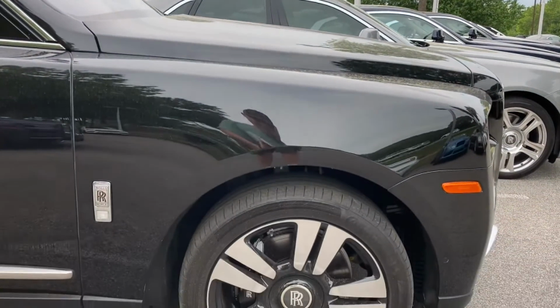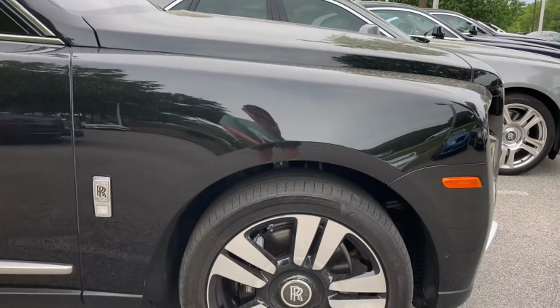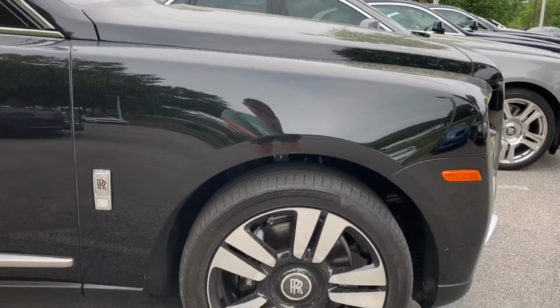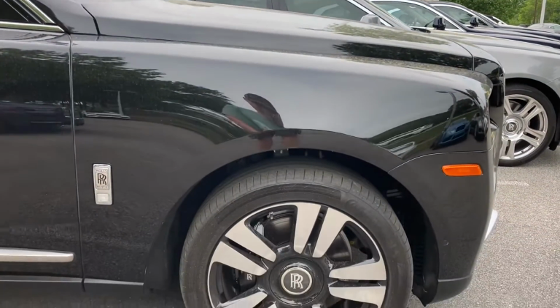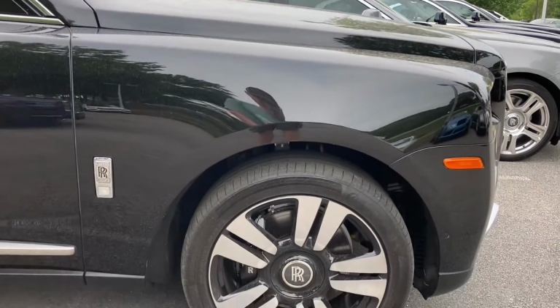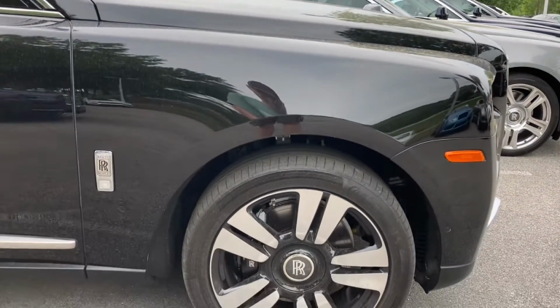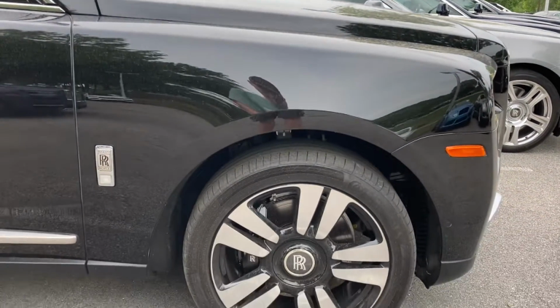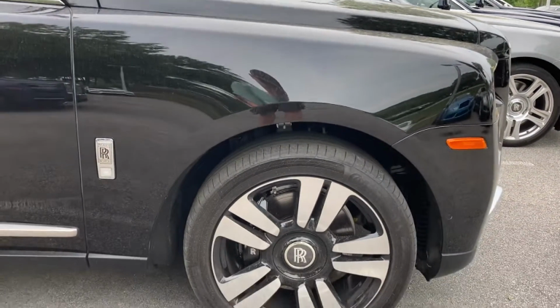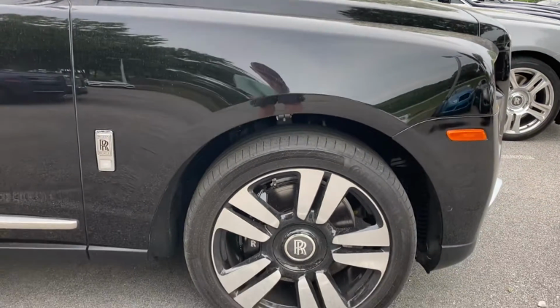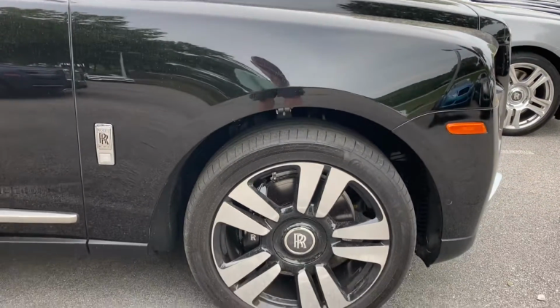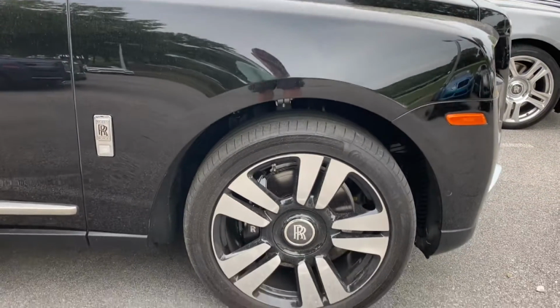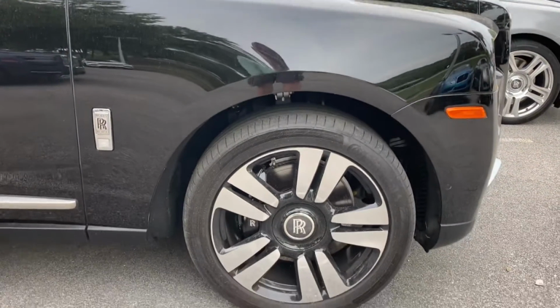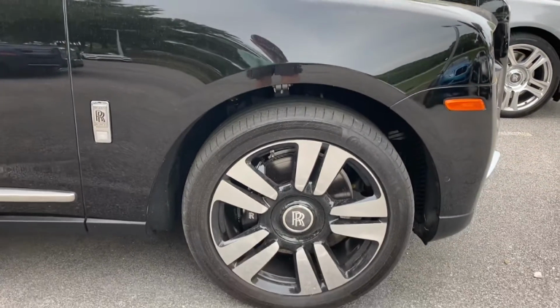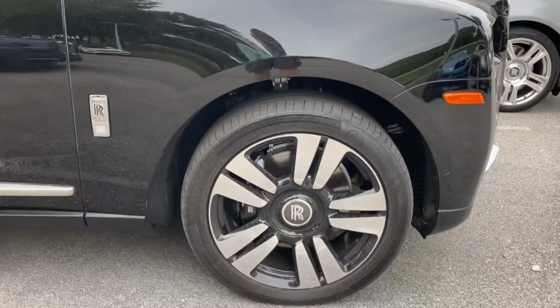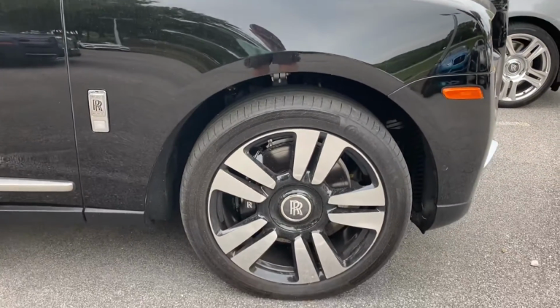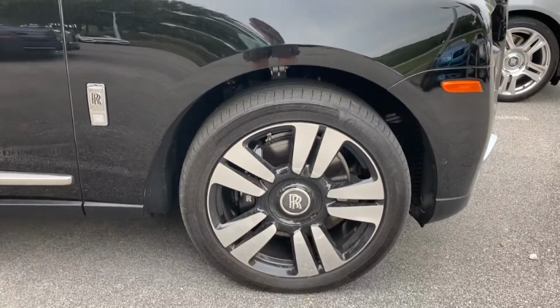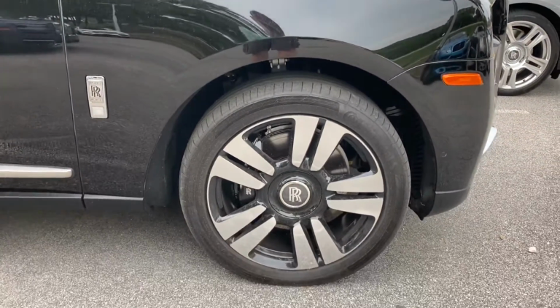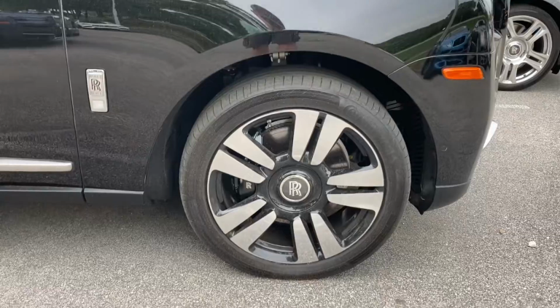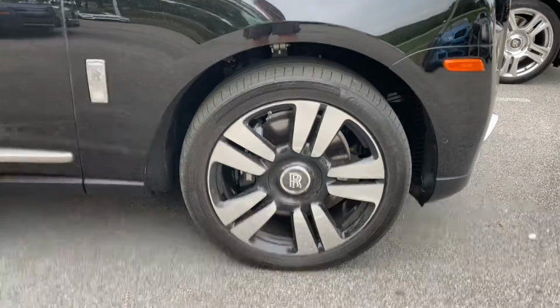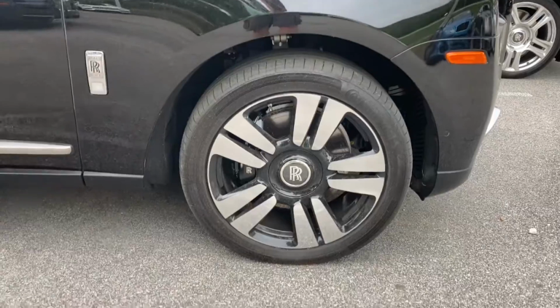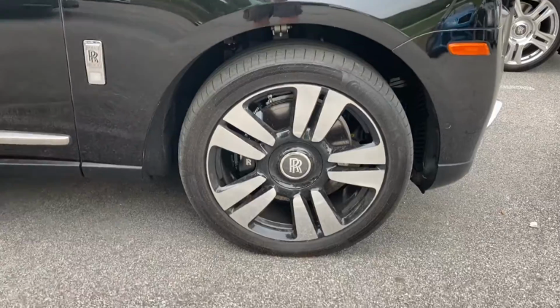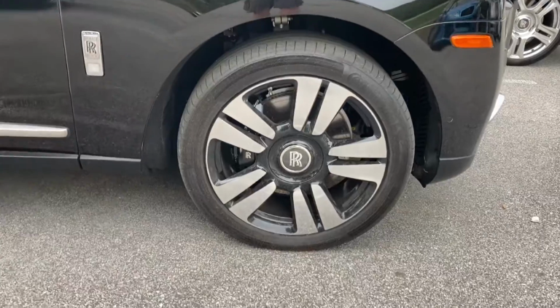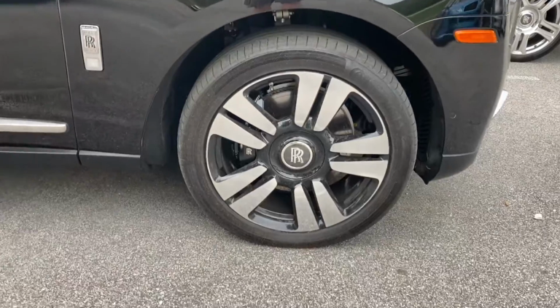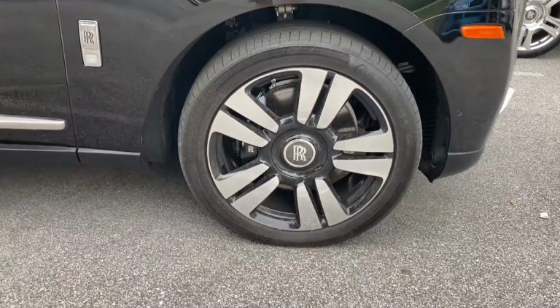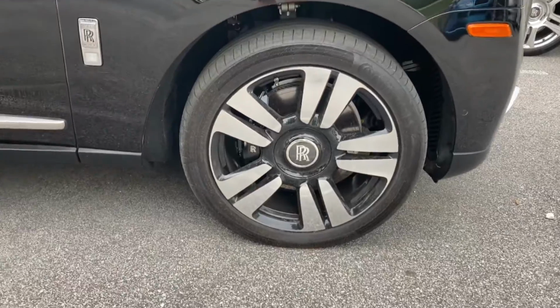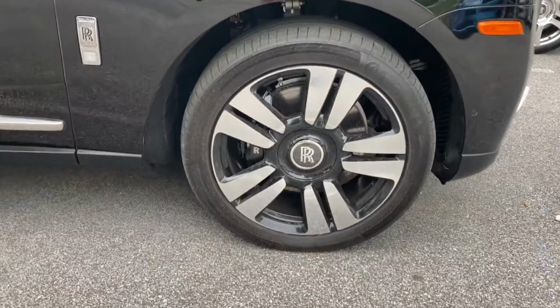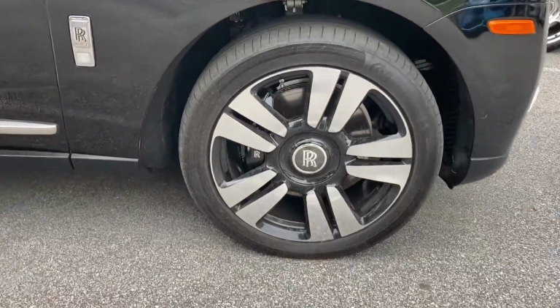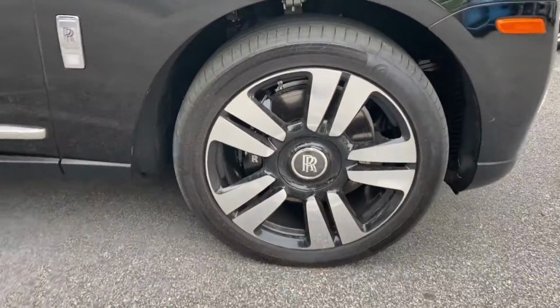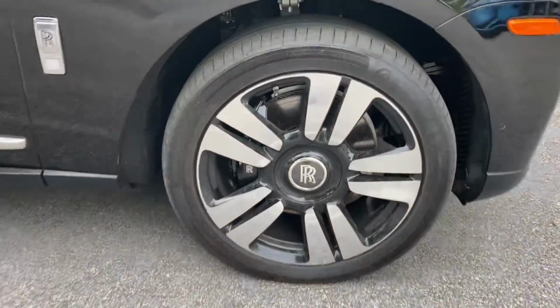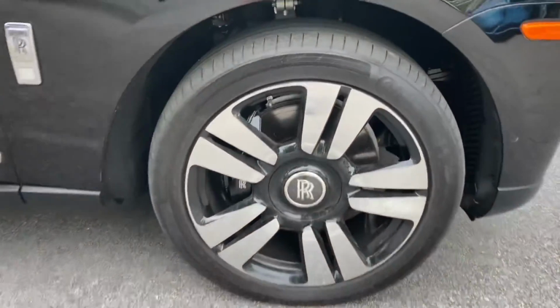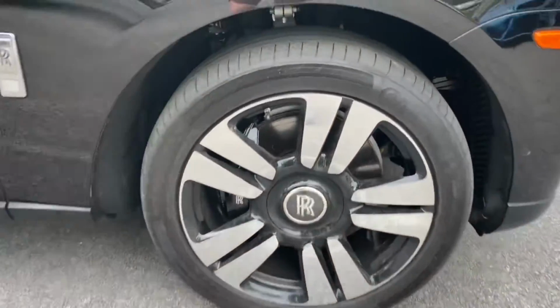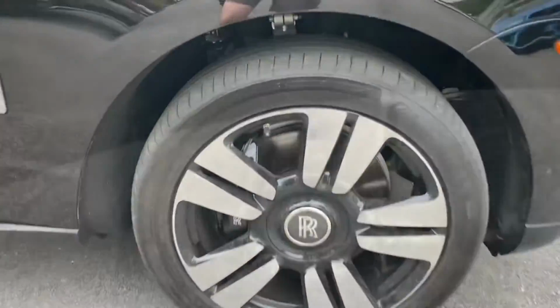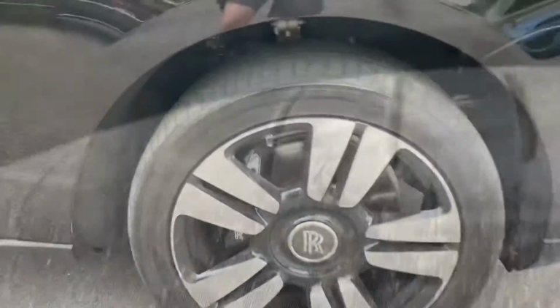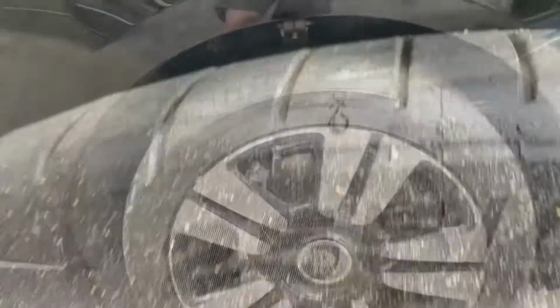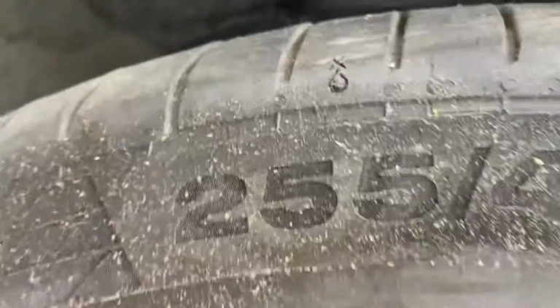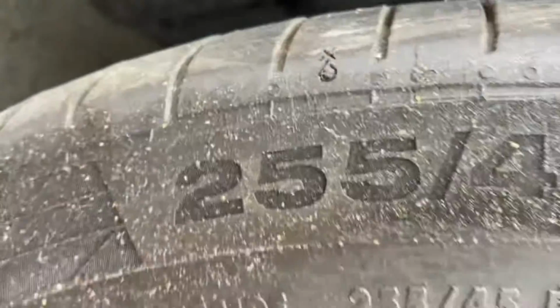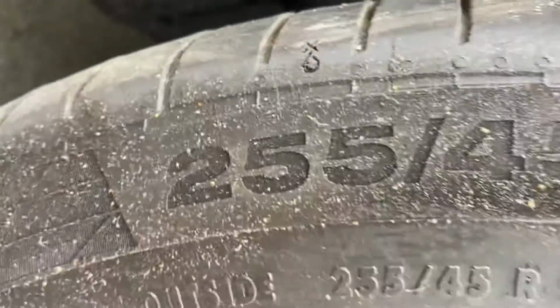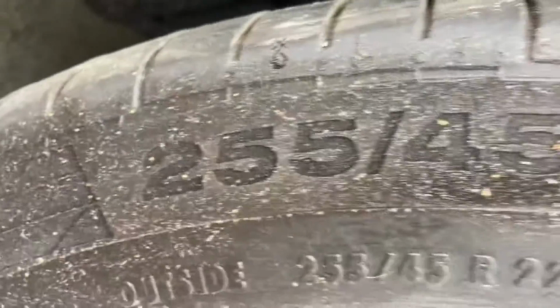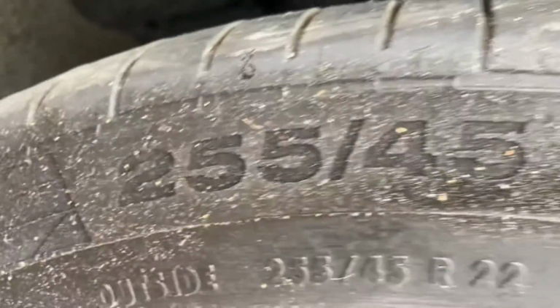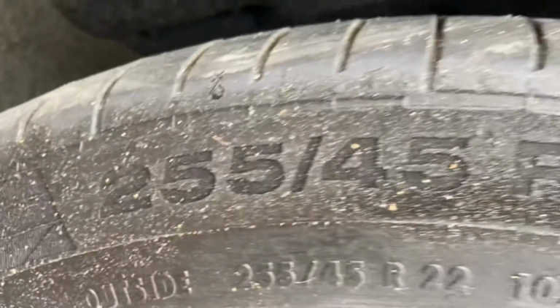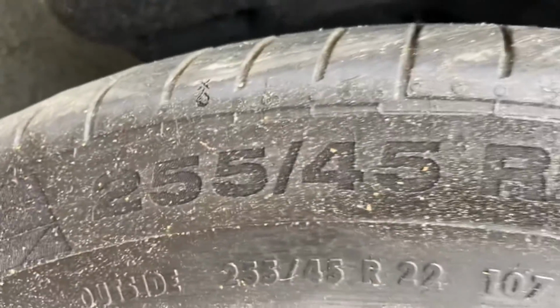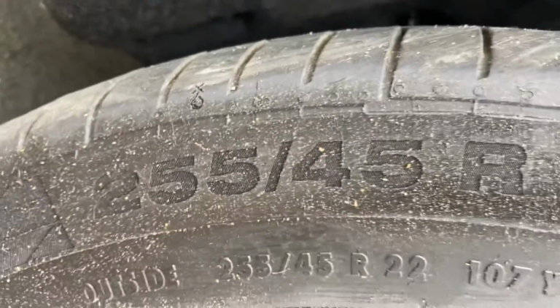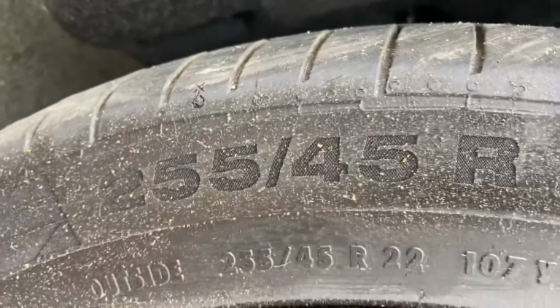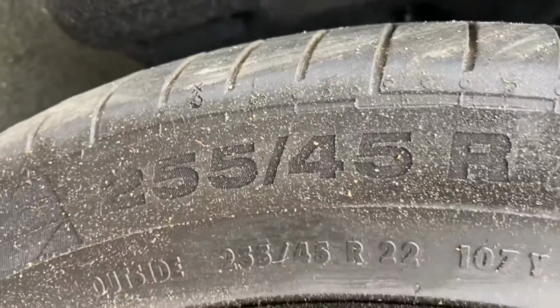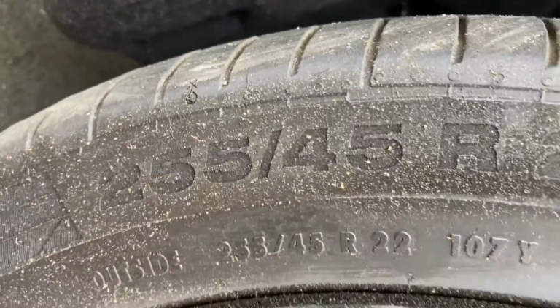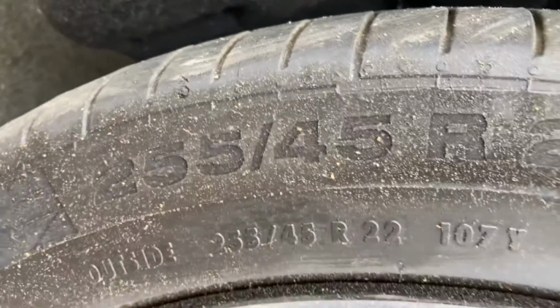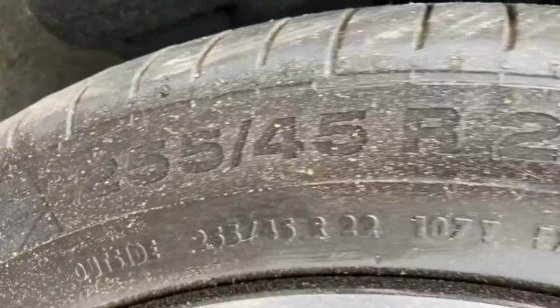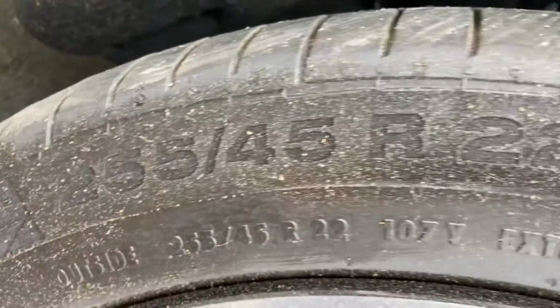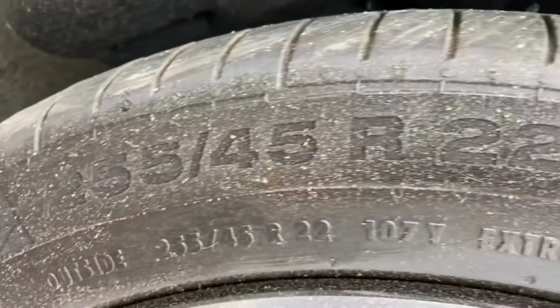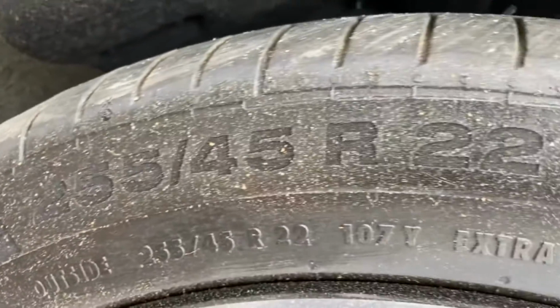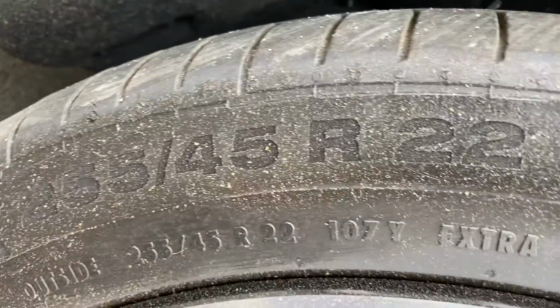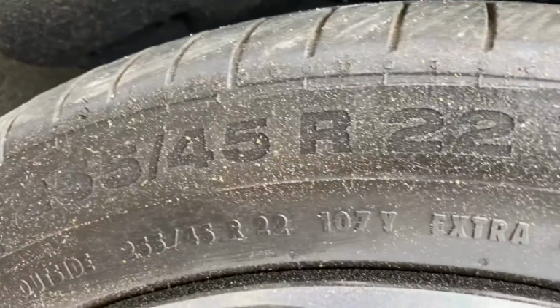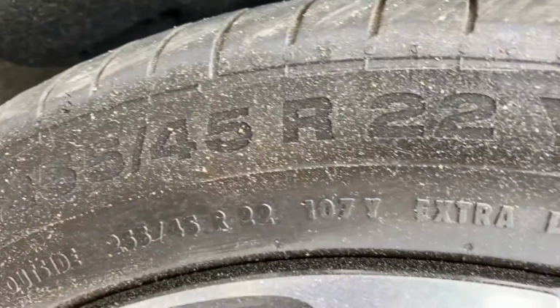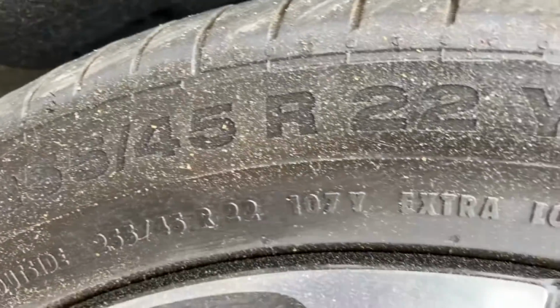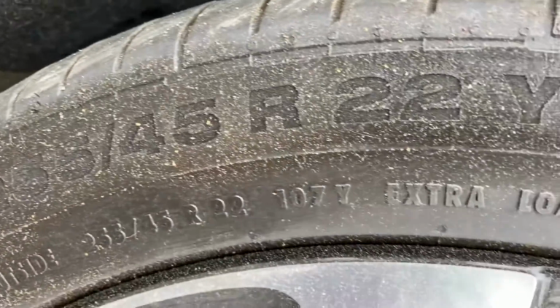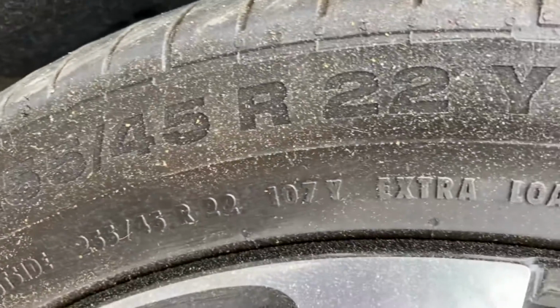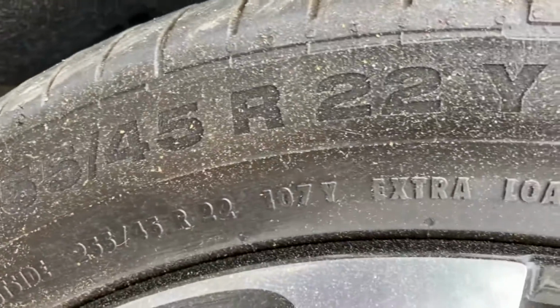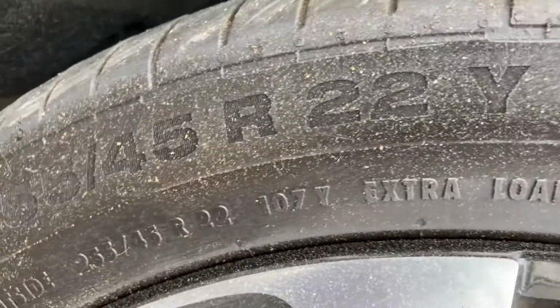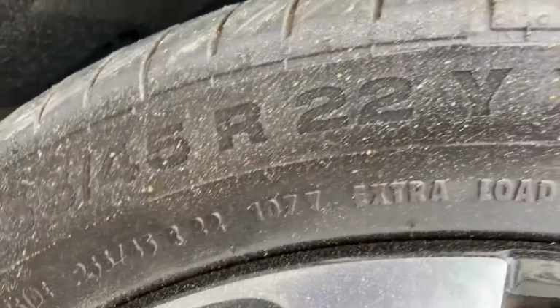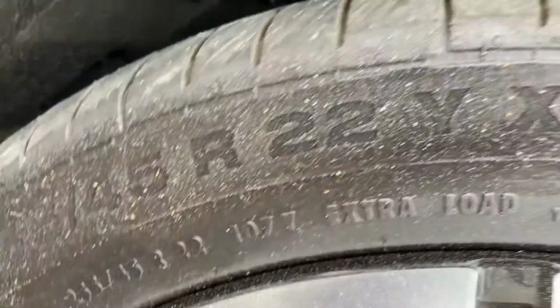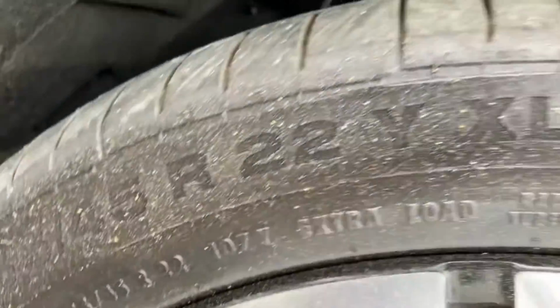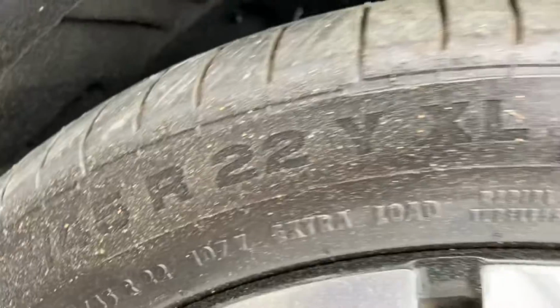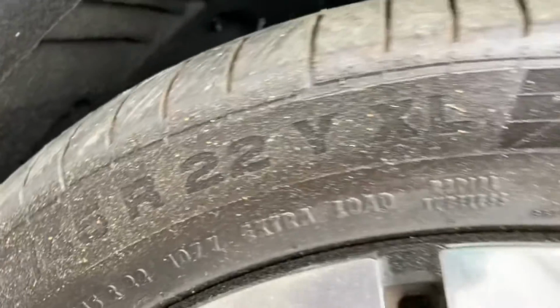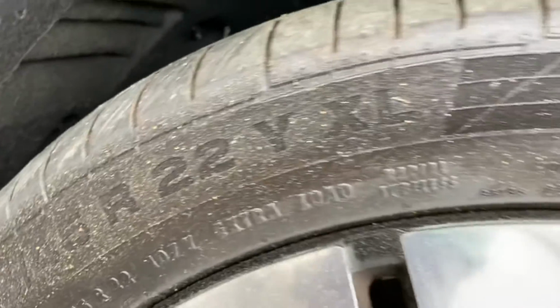Runs on some Continental tires. Let's see how big these wheels are — 255/45 on a 22-inch wheel.